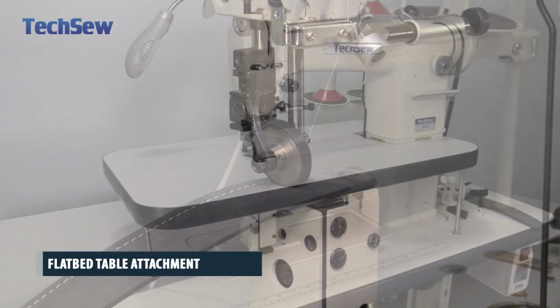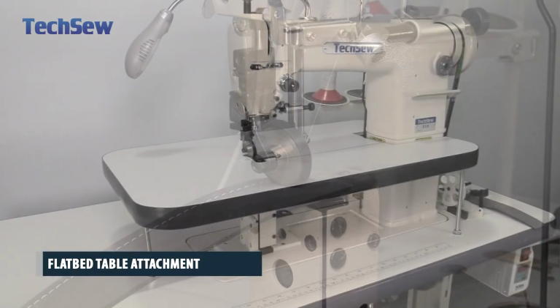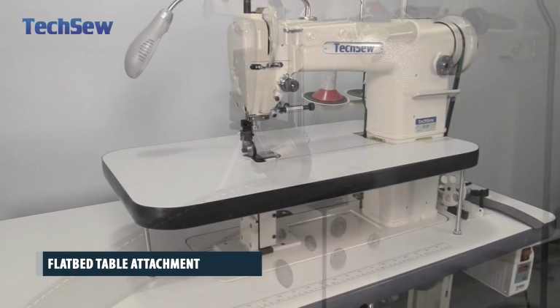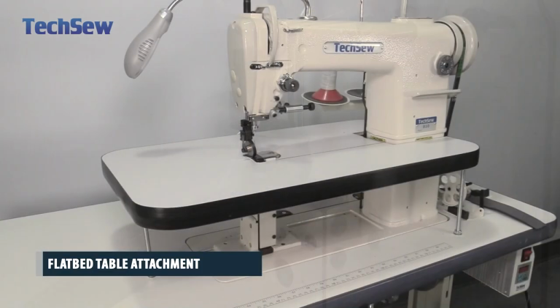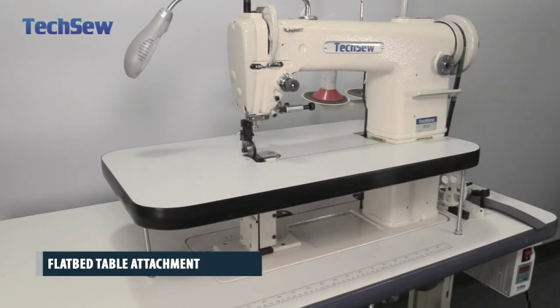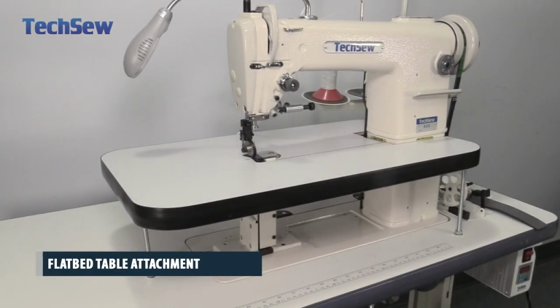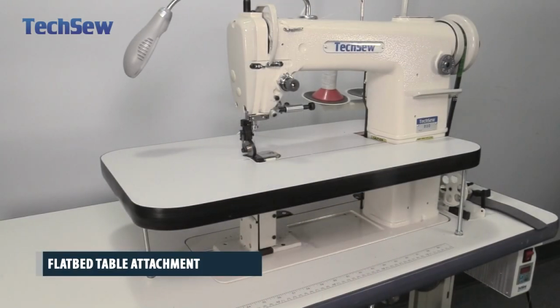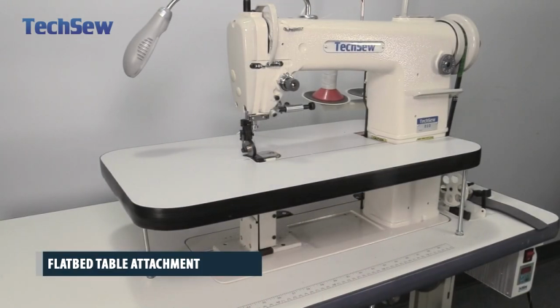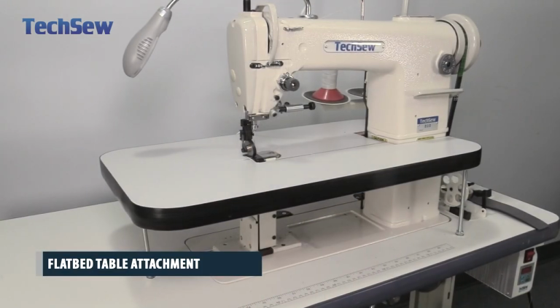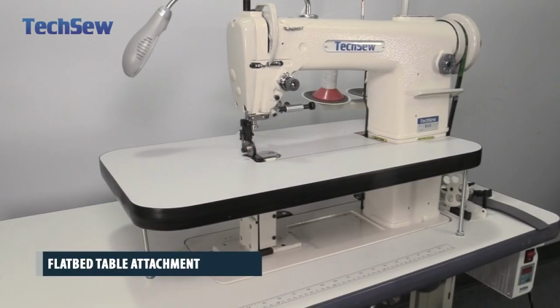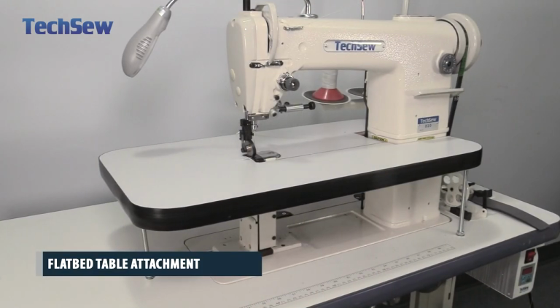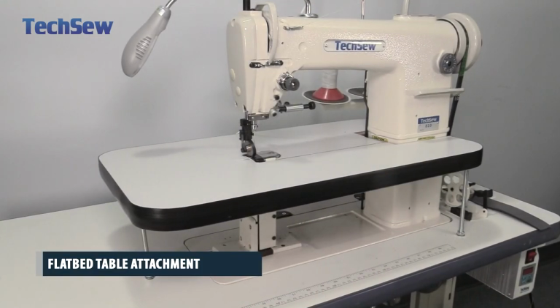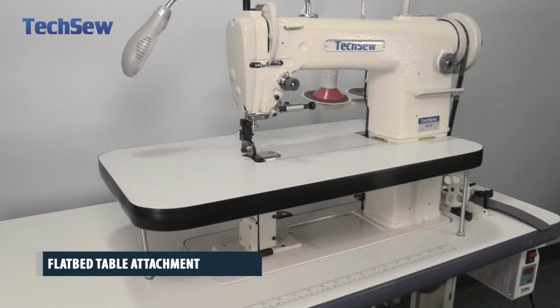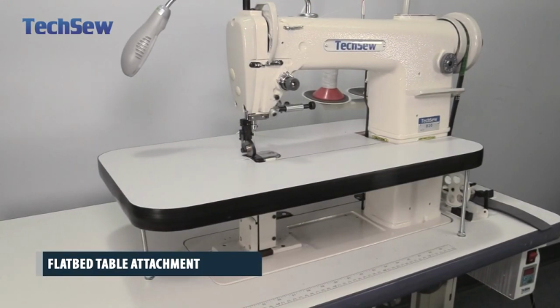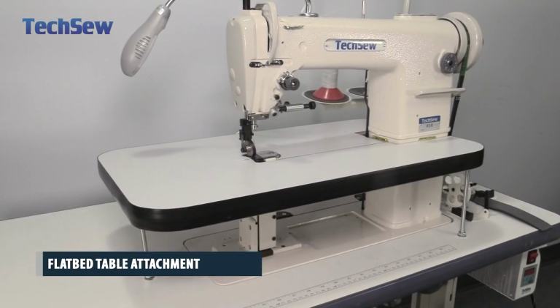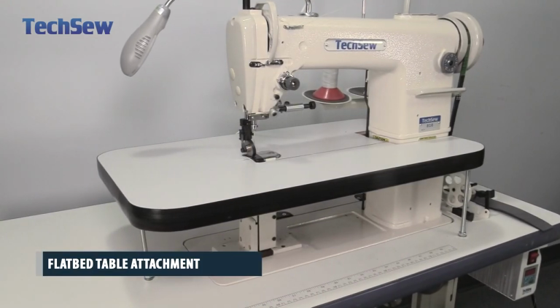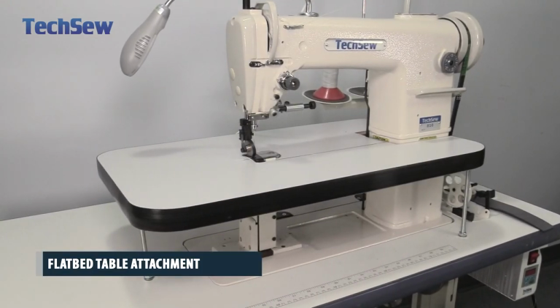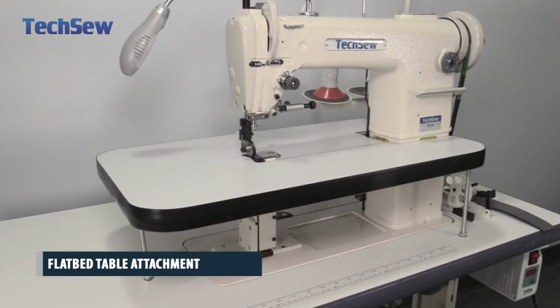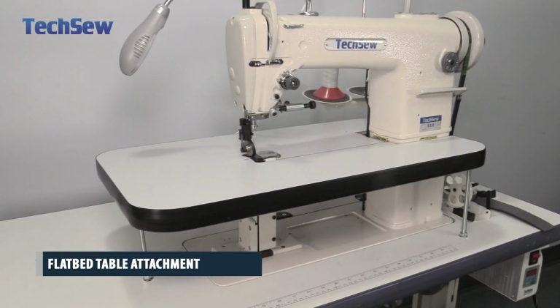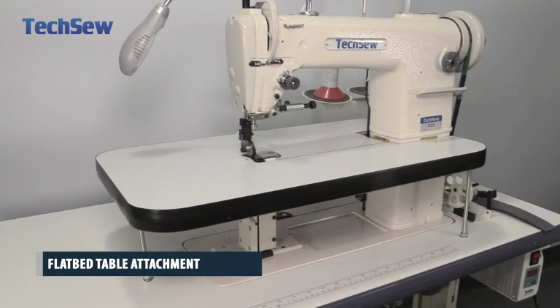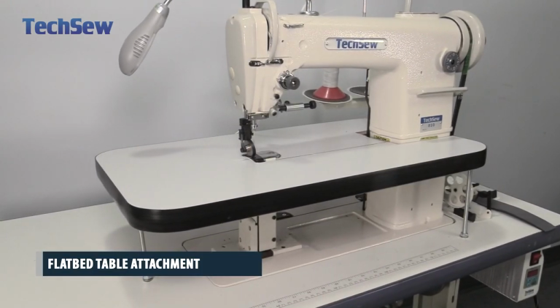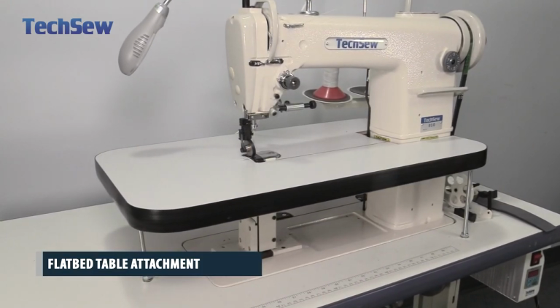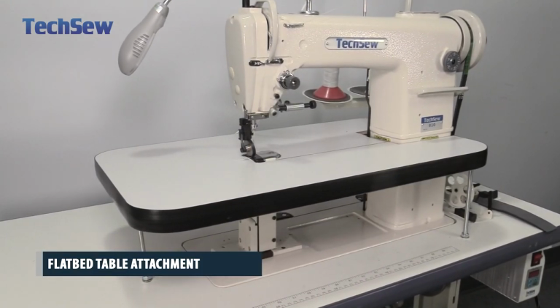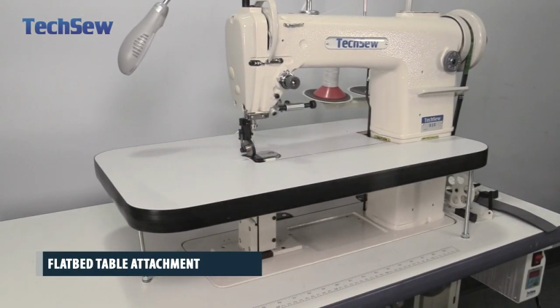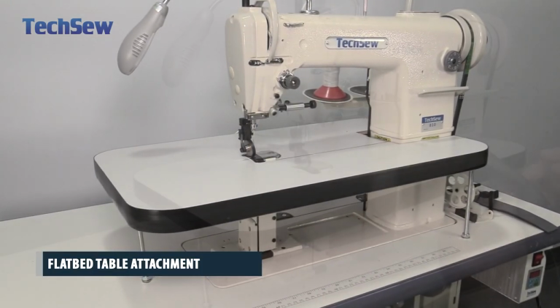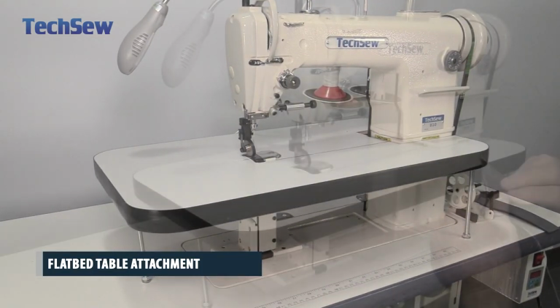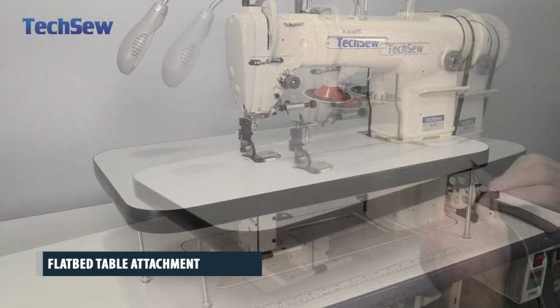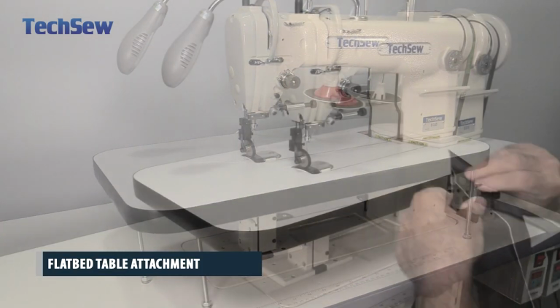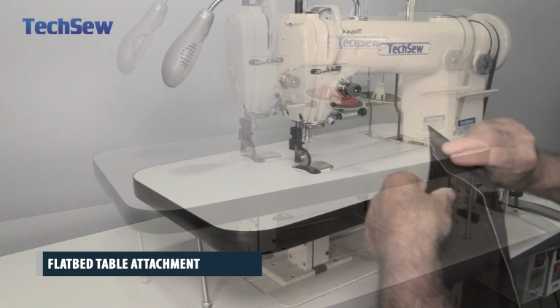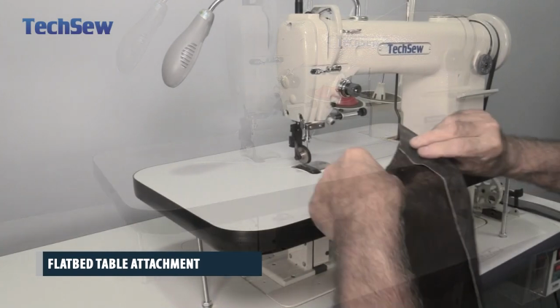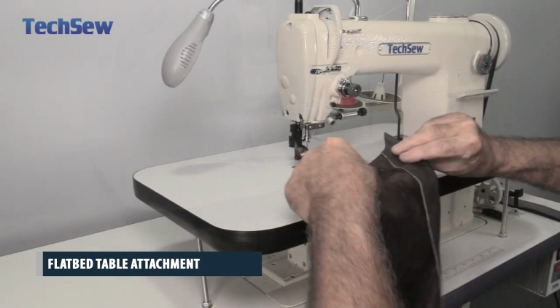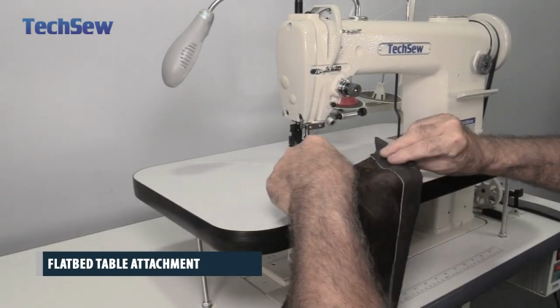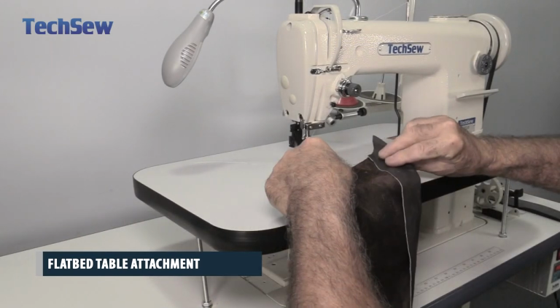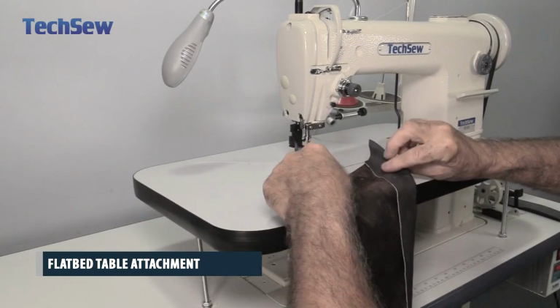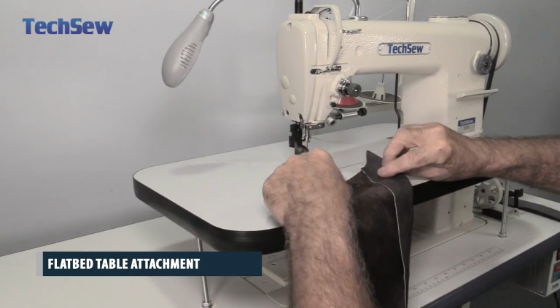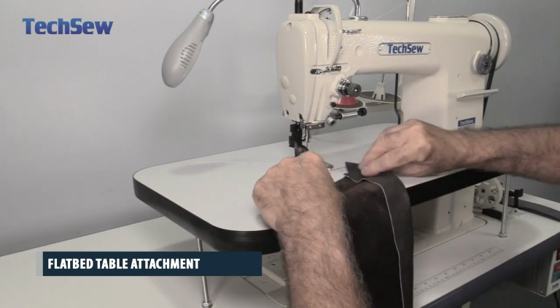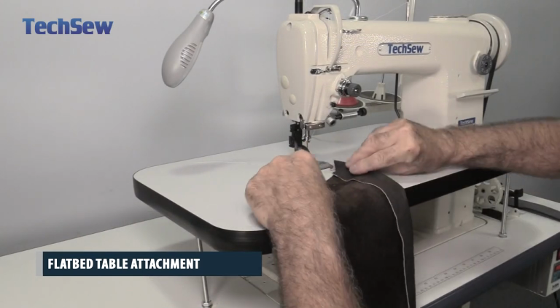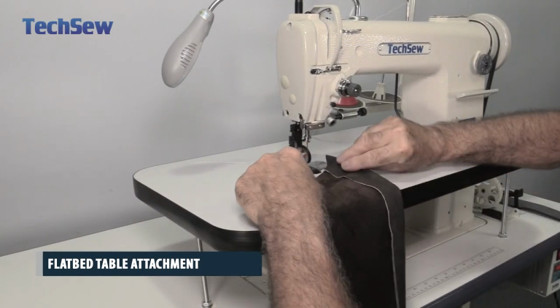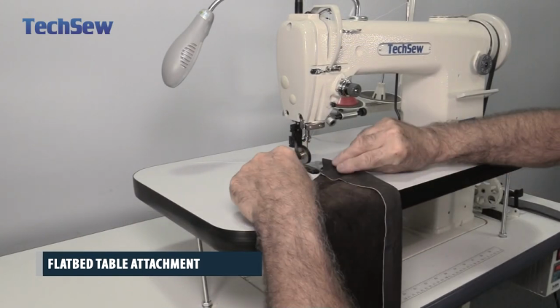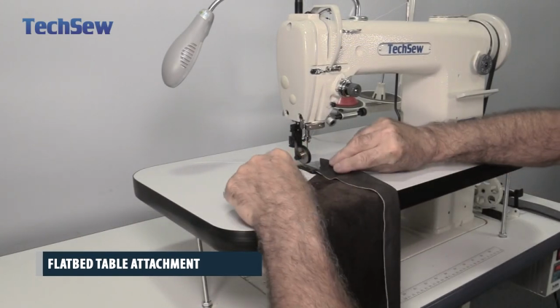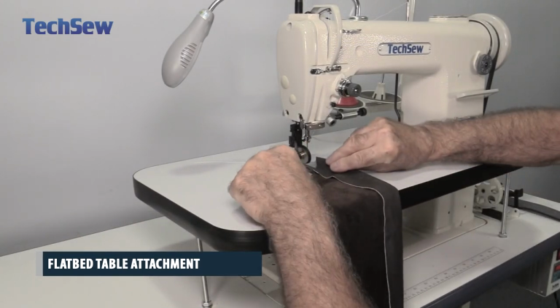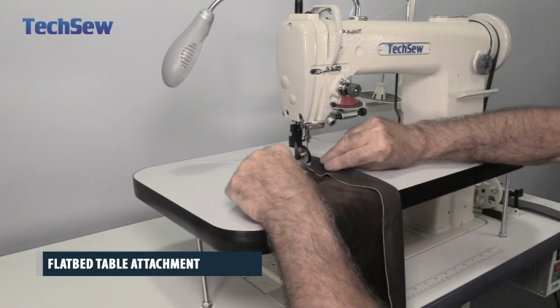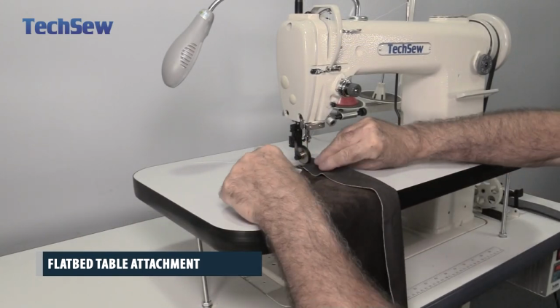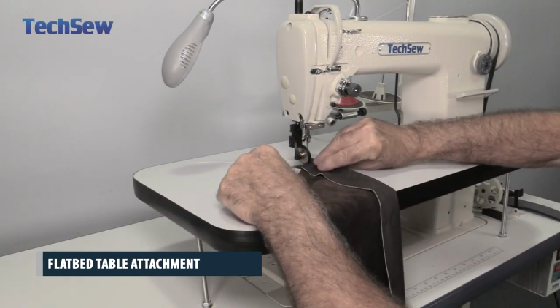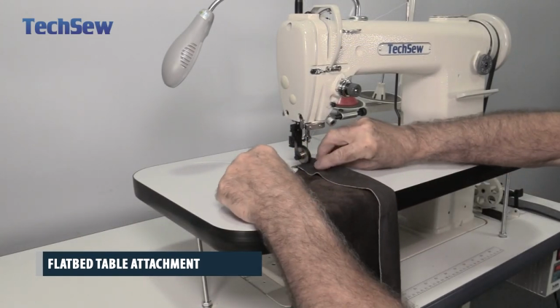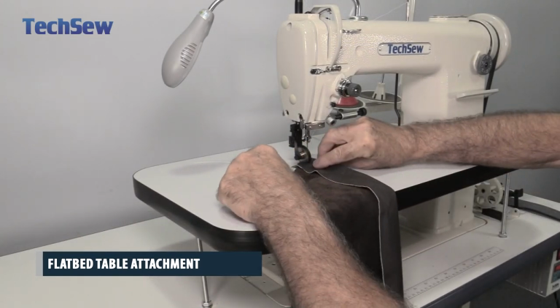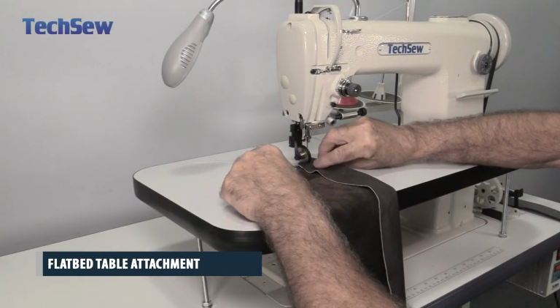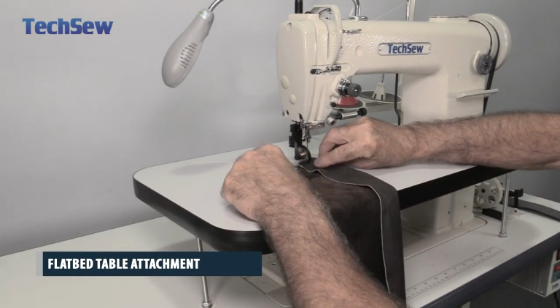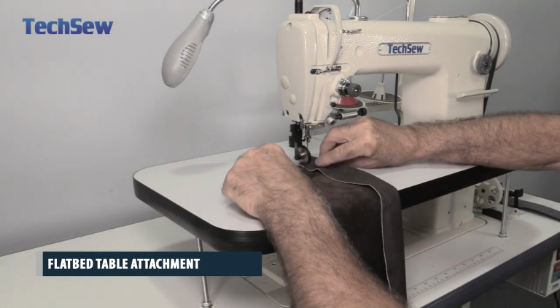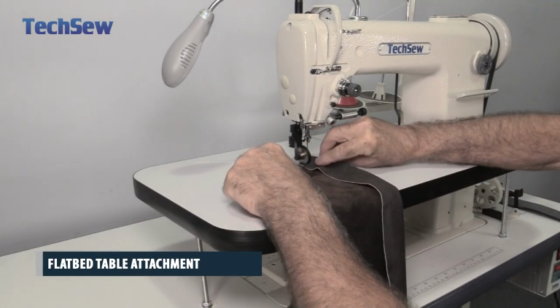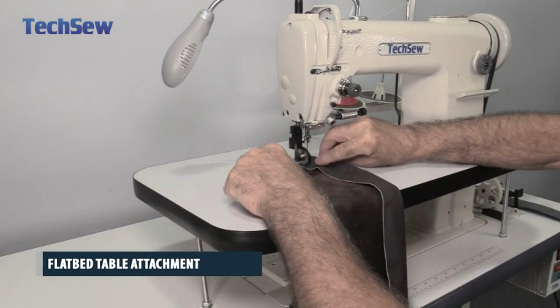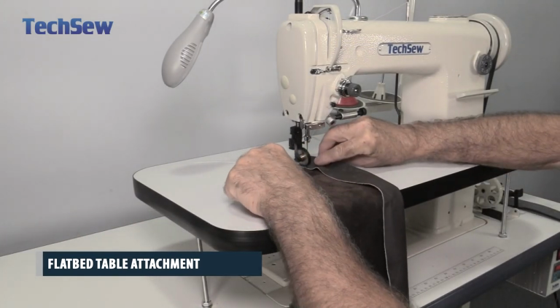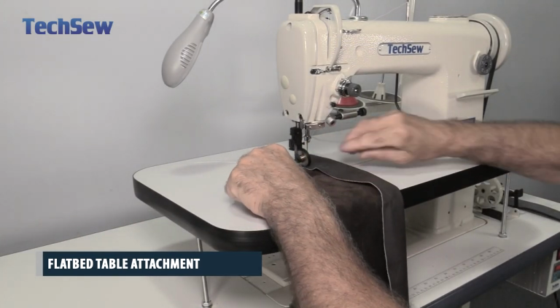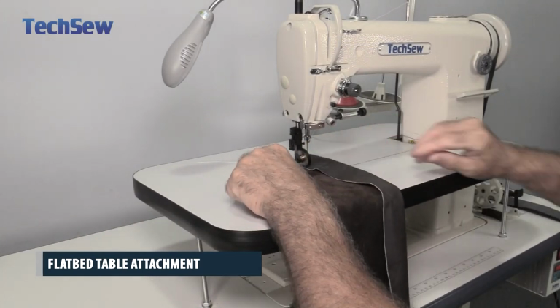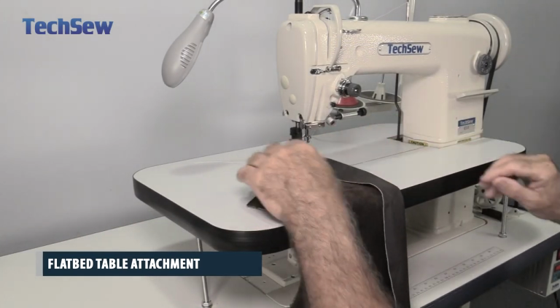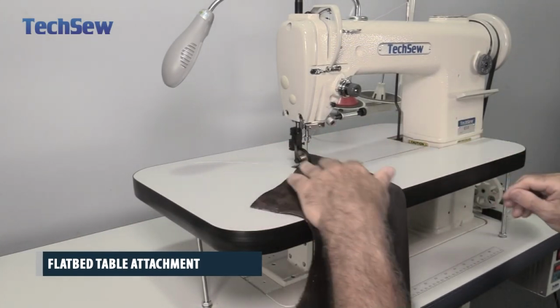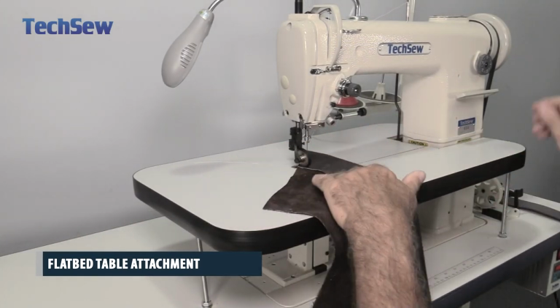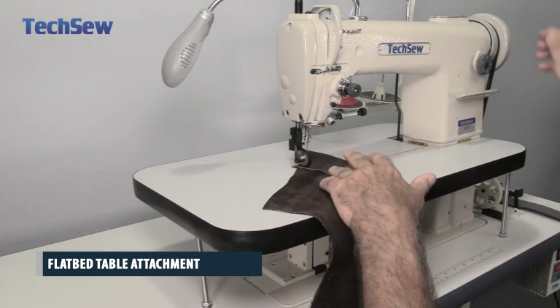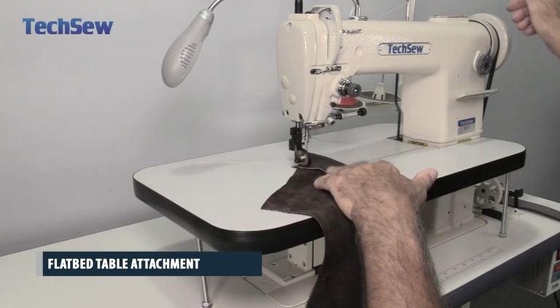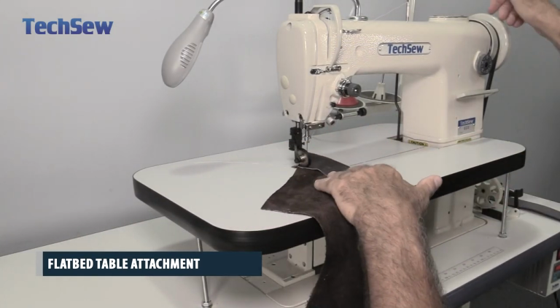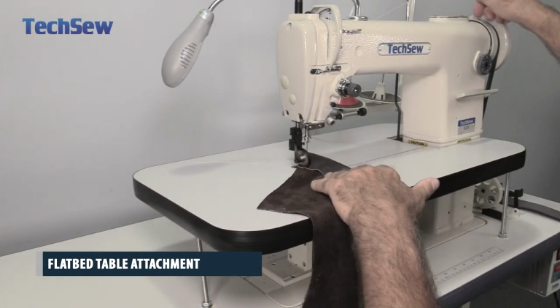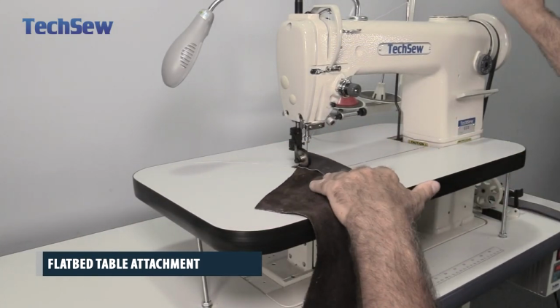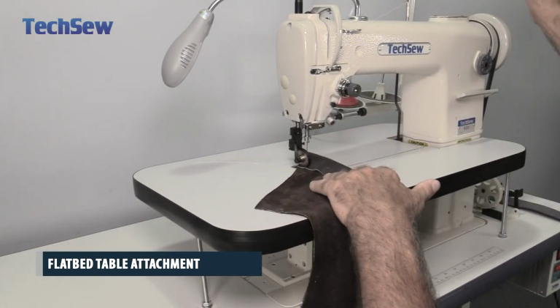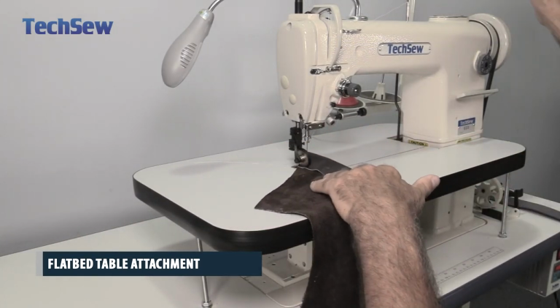The flat bed attachment is great for sewing large and flat products and adds tons of versatility to this post bed machine.